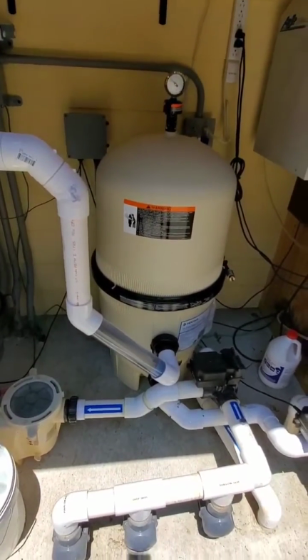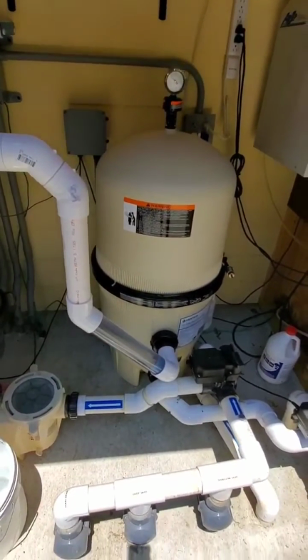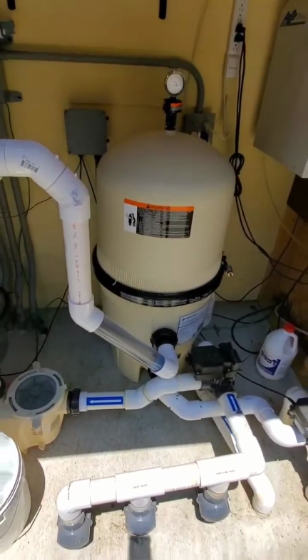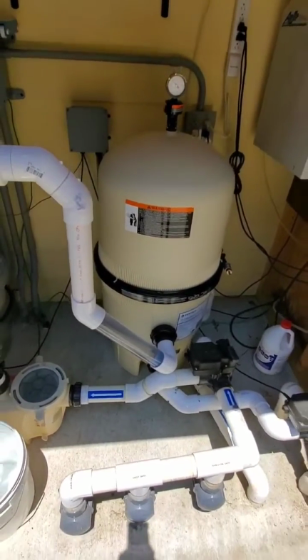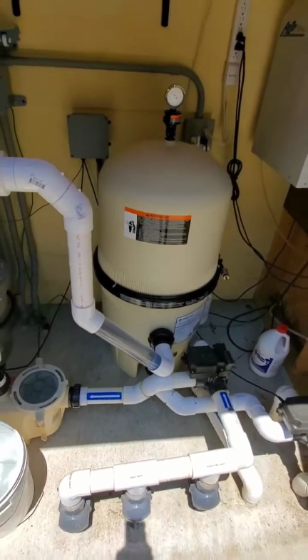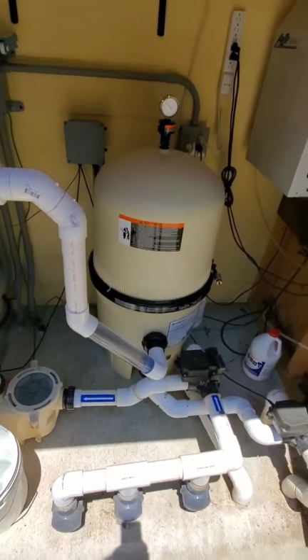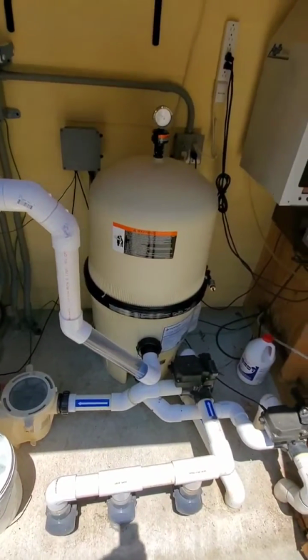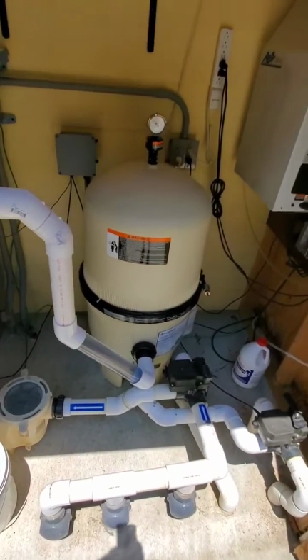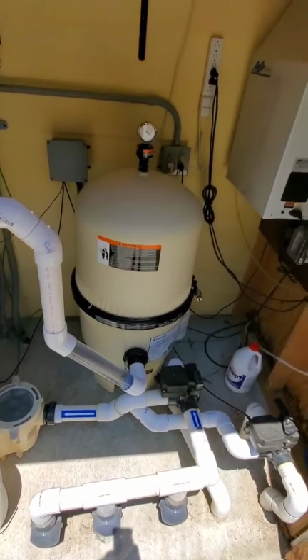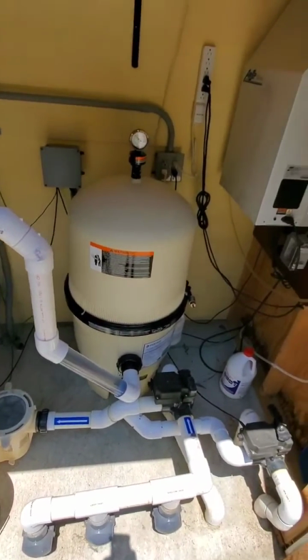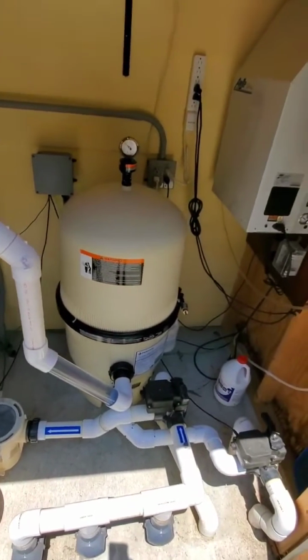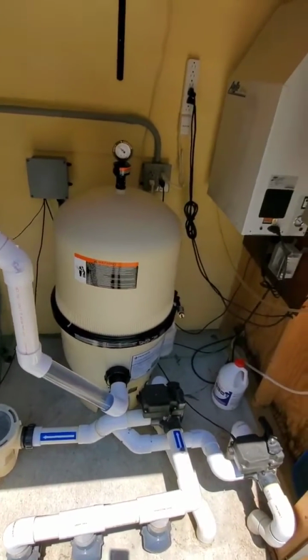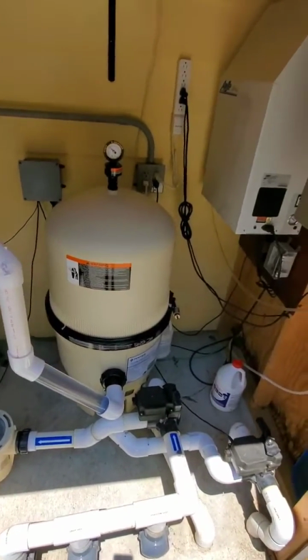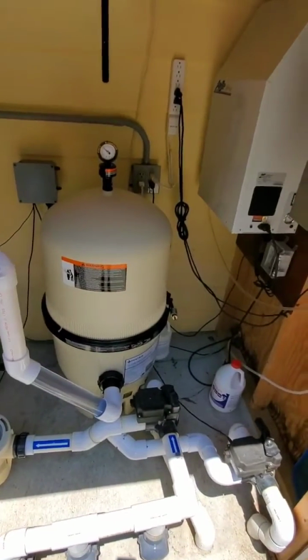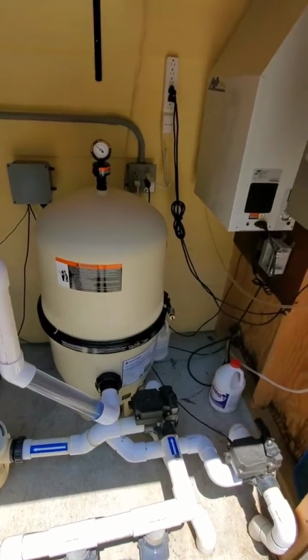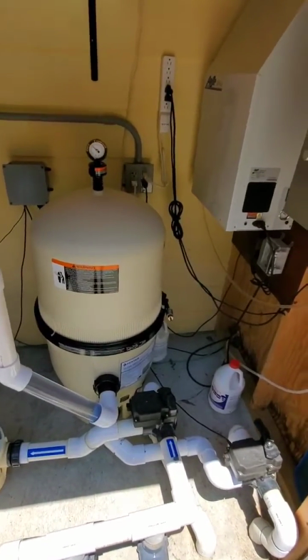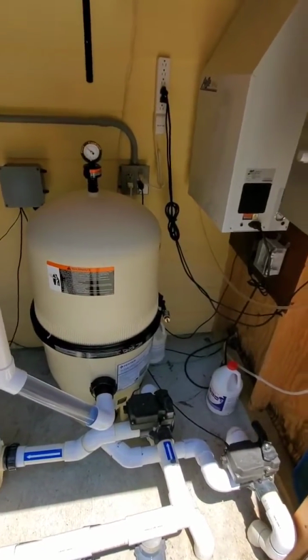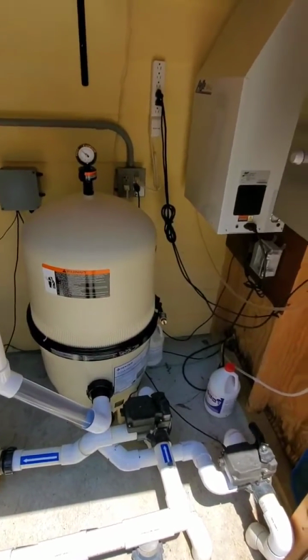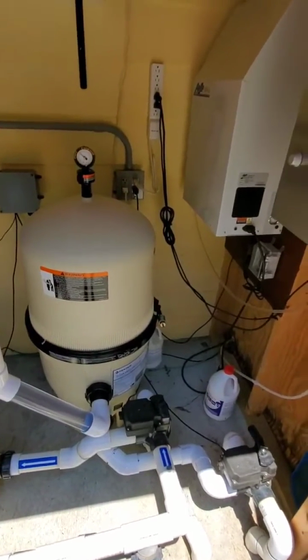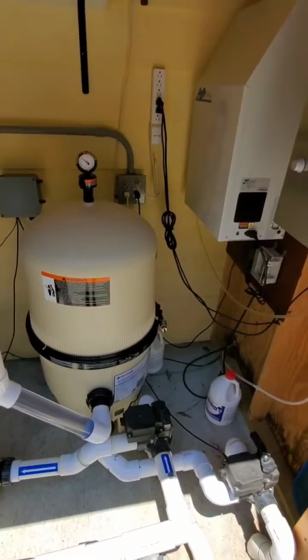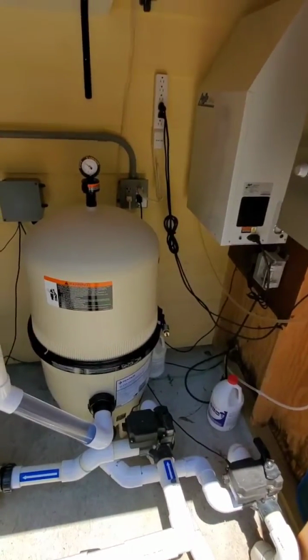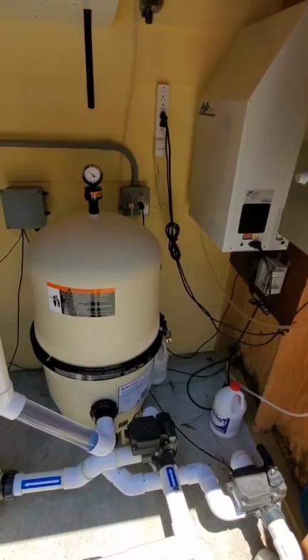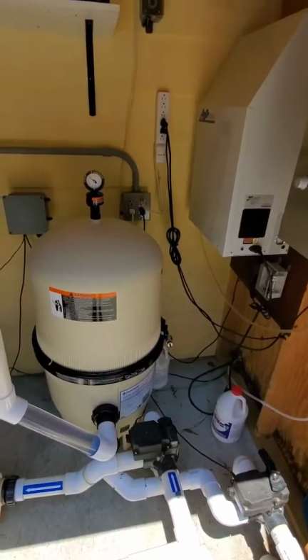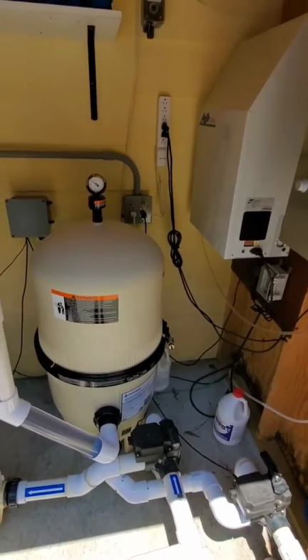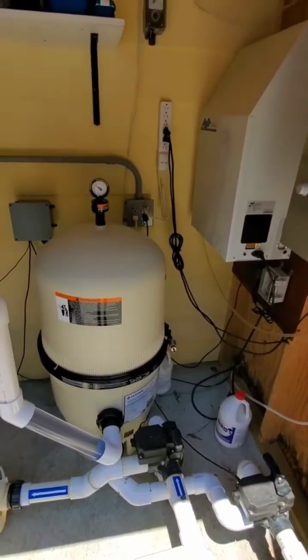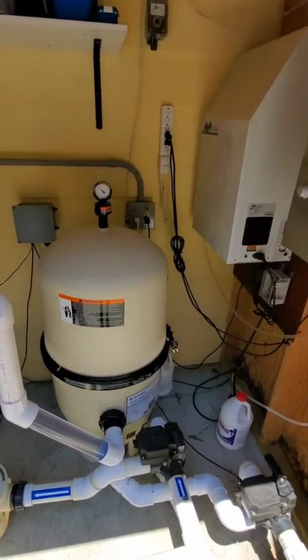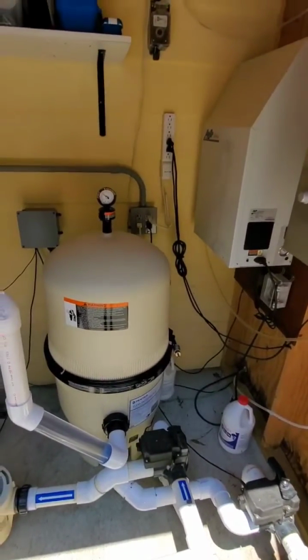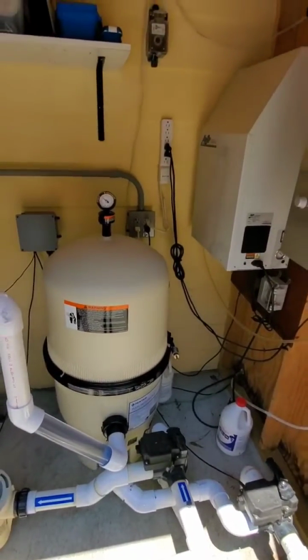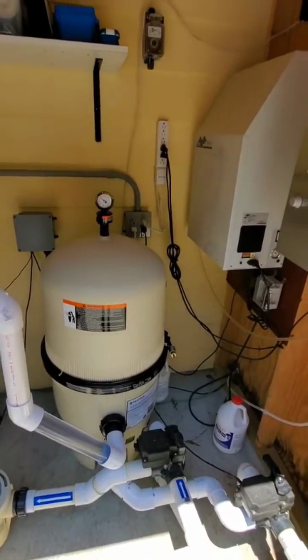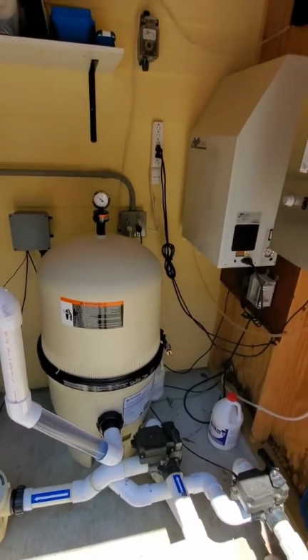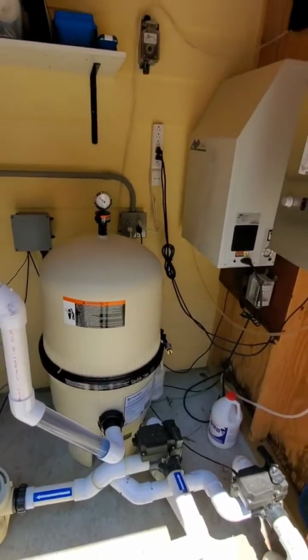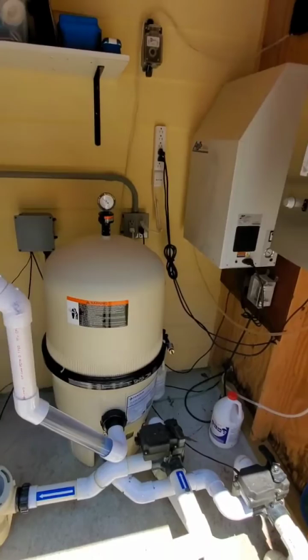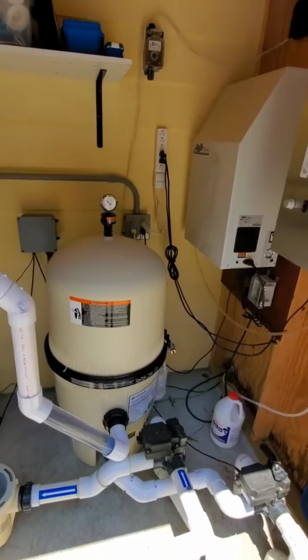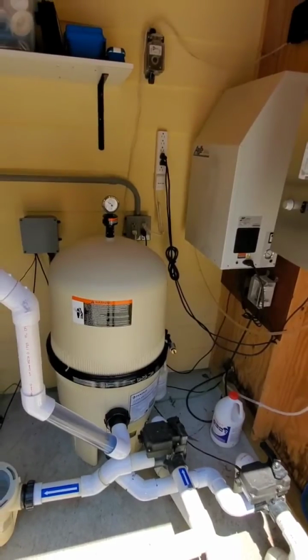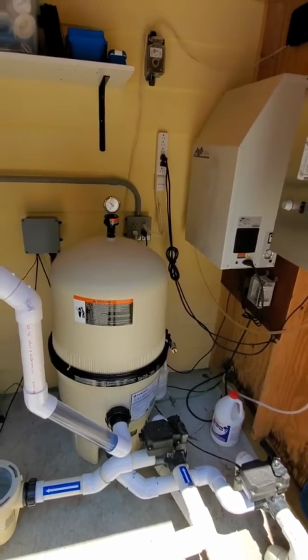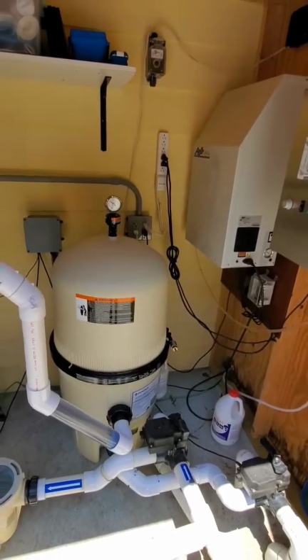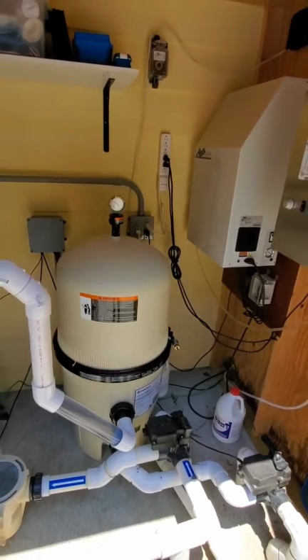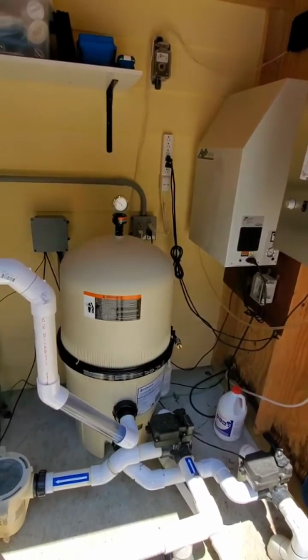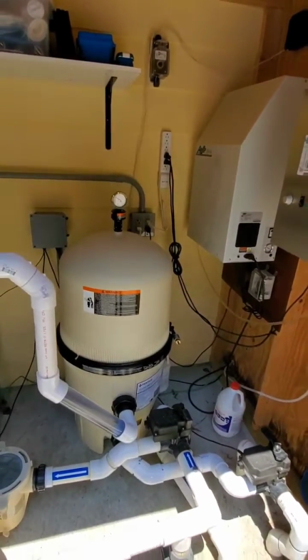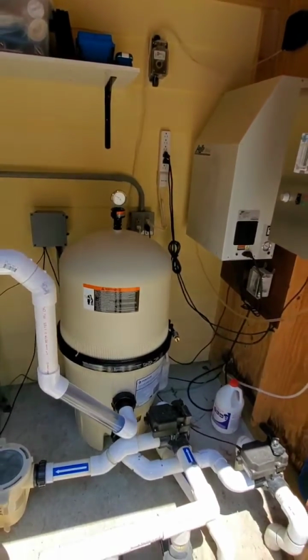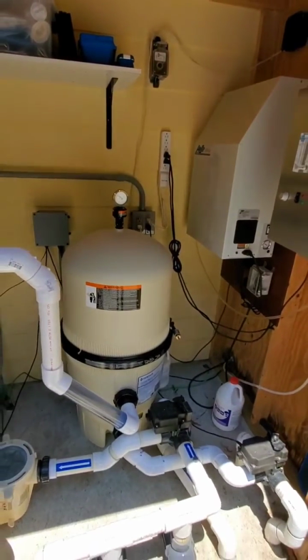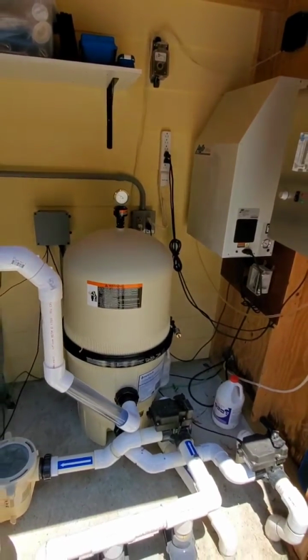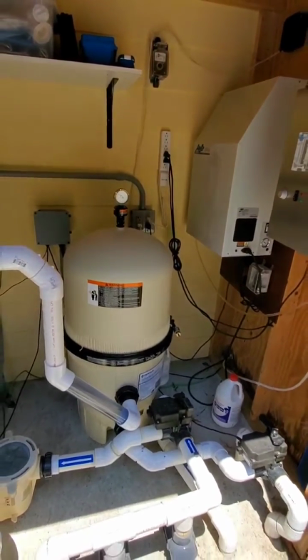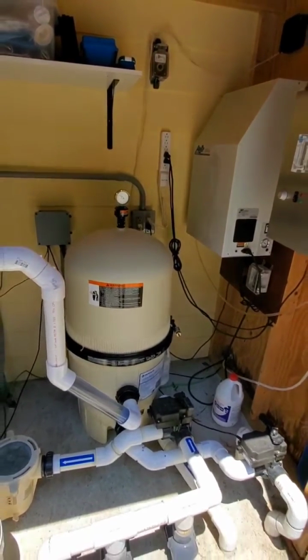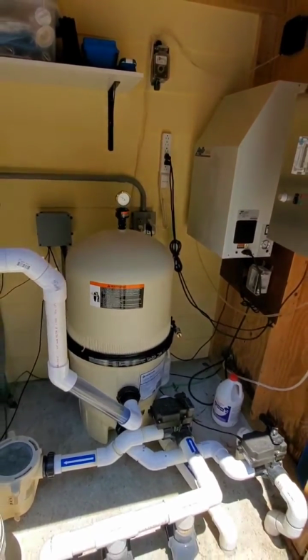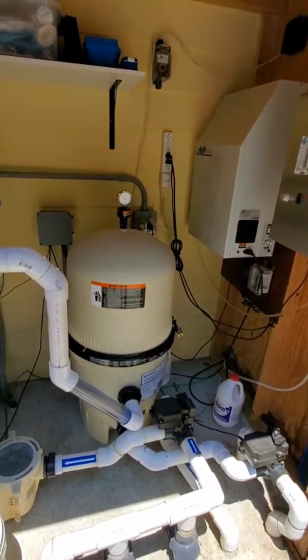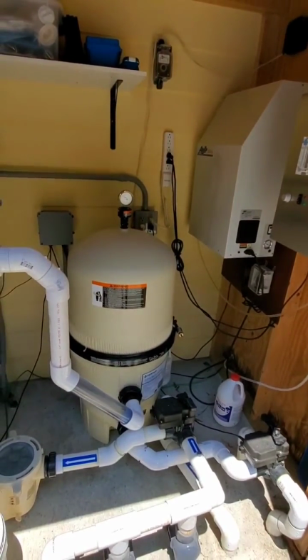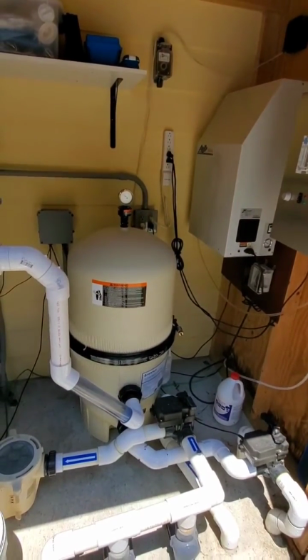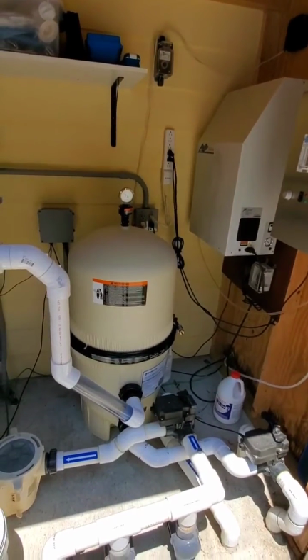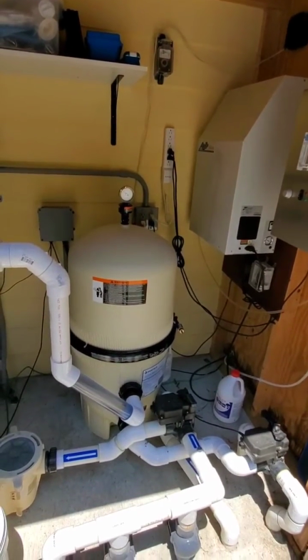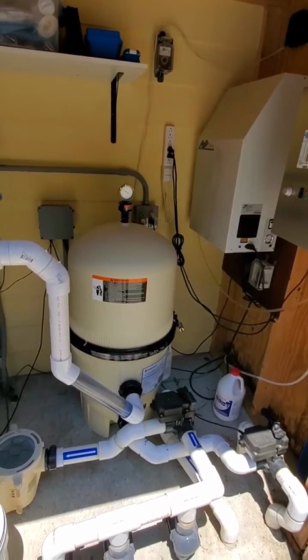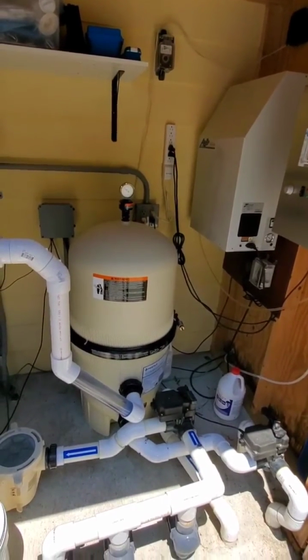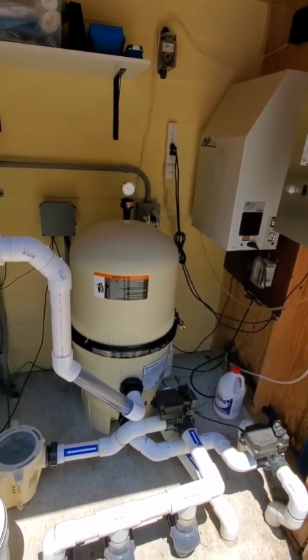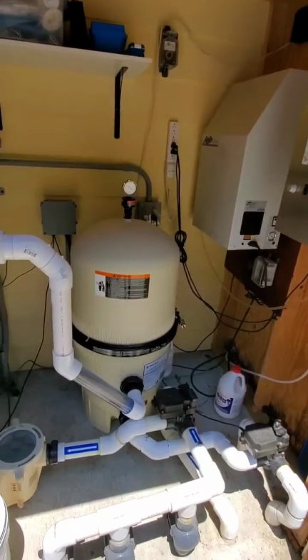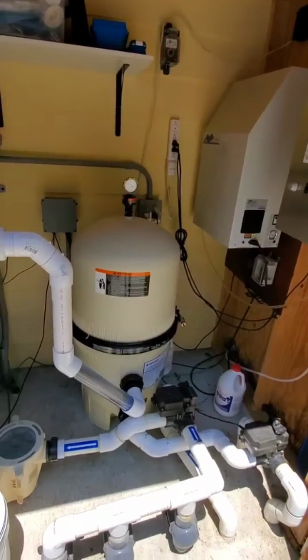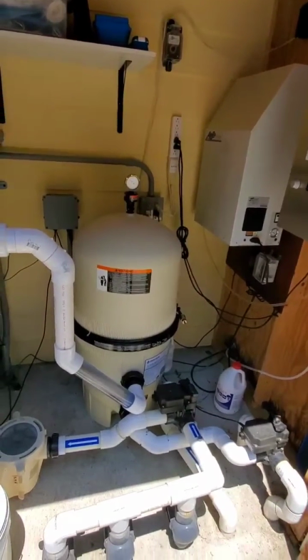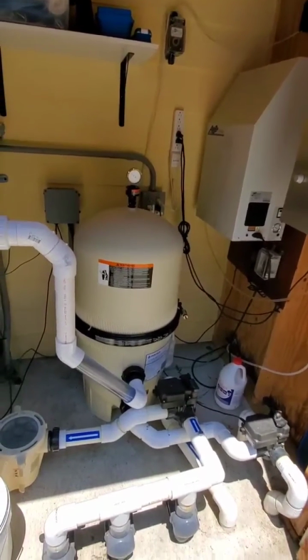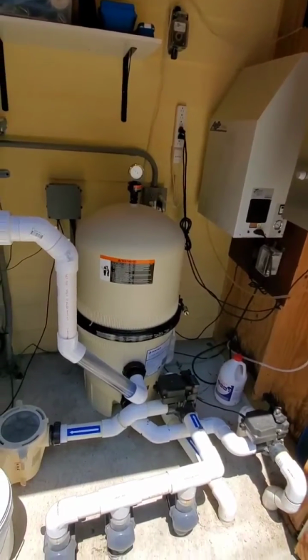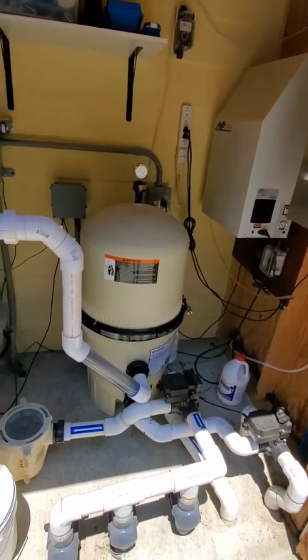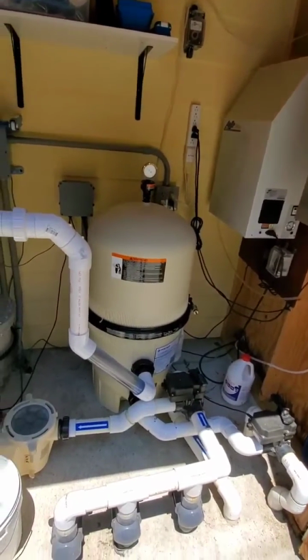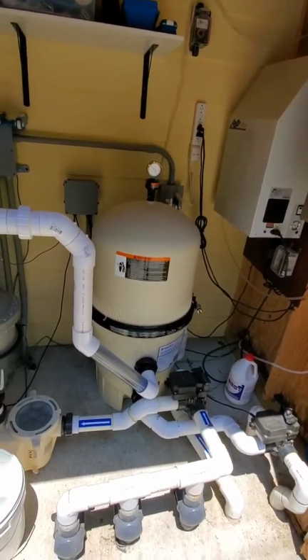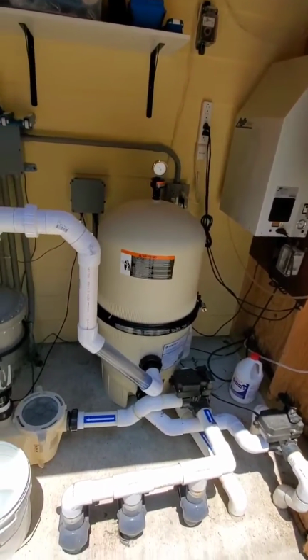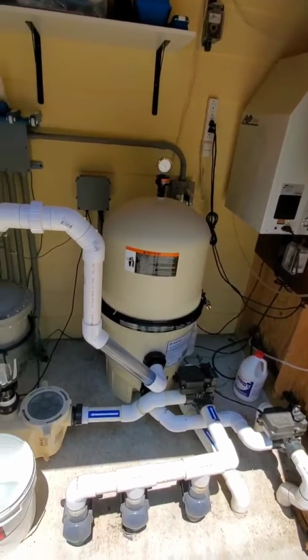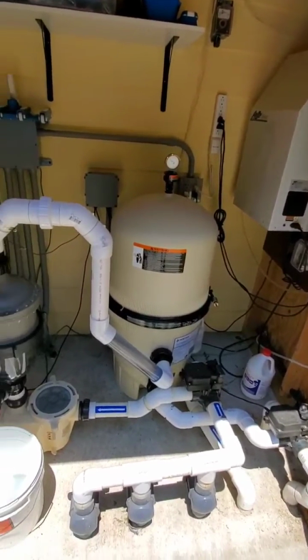This is a Pentair Clean and Clear. It's a nice filter because it doesn't have as much back pressure as the single element.